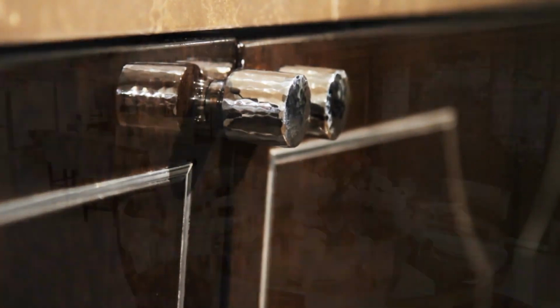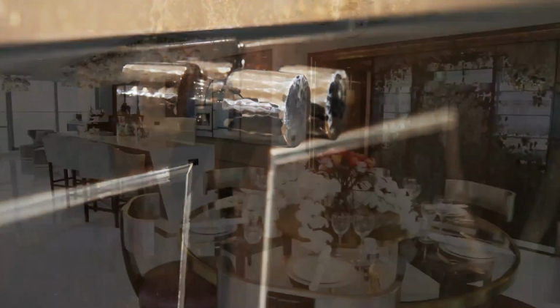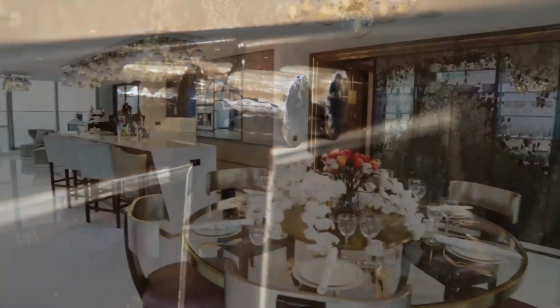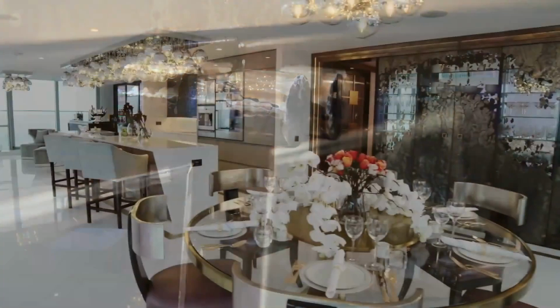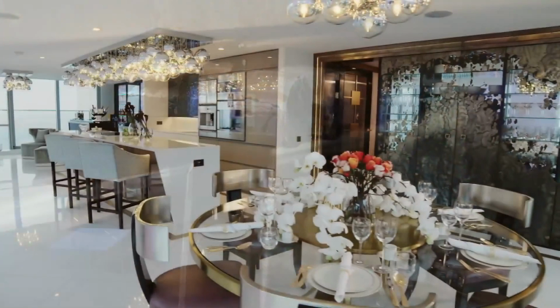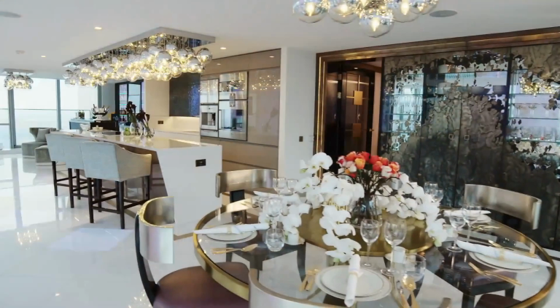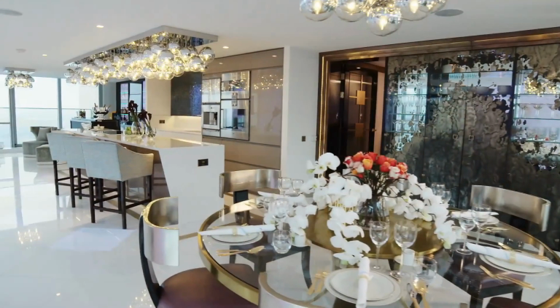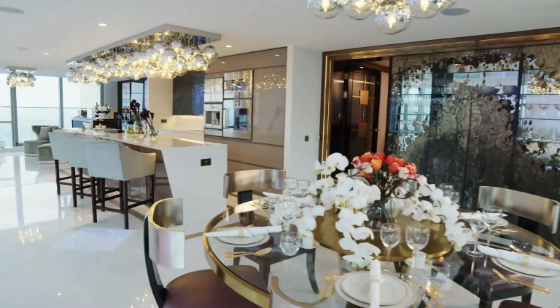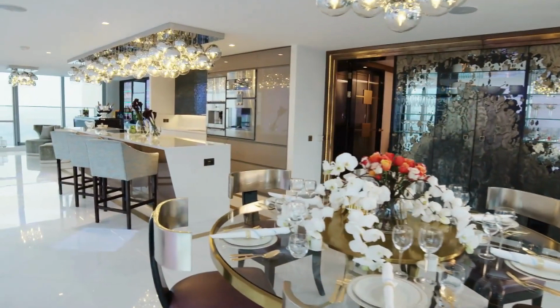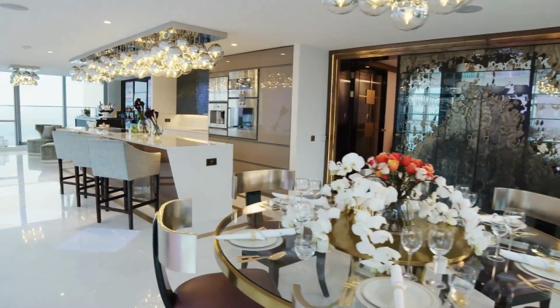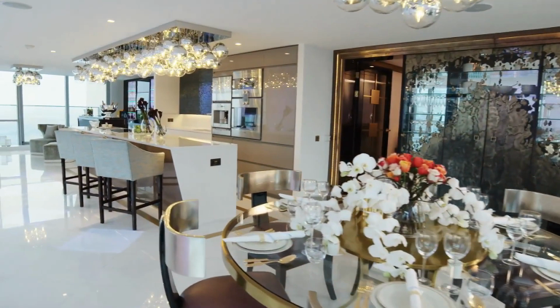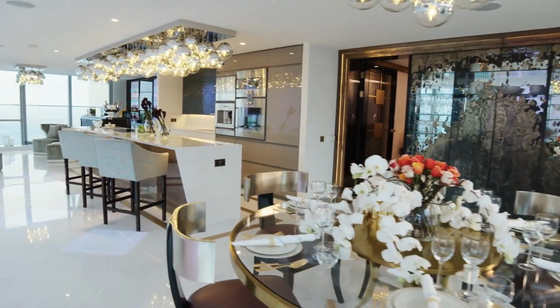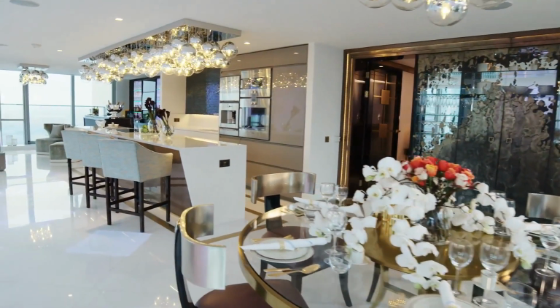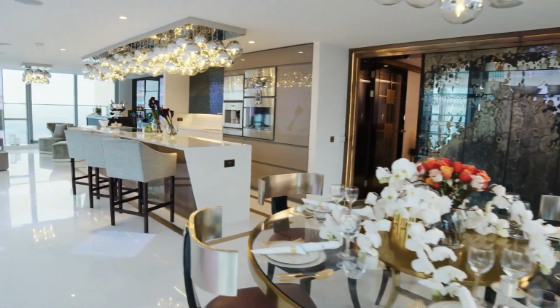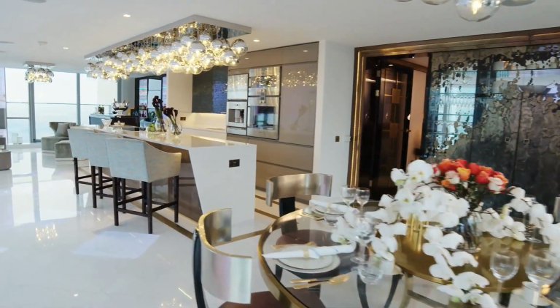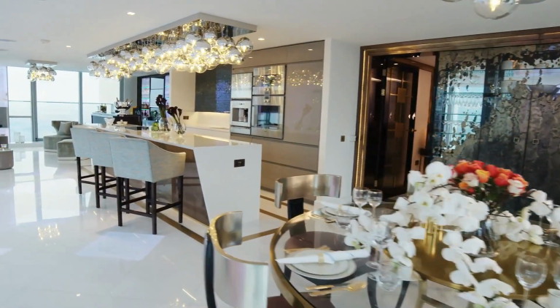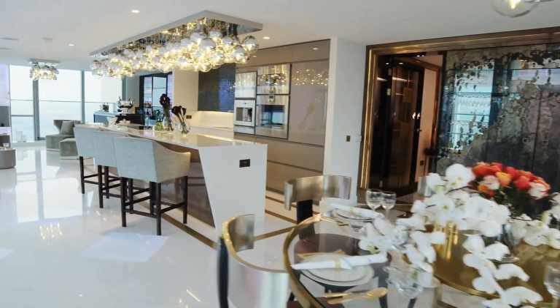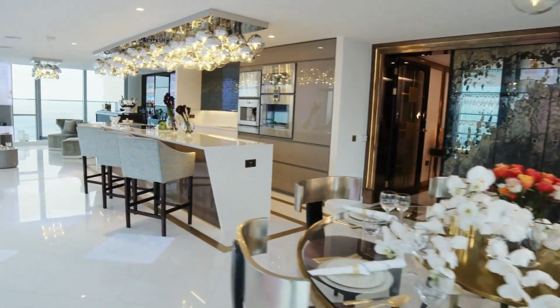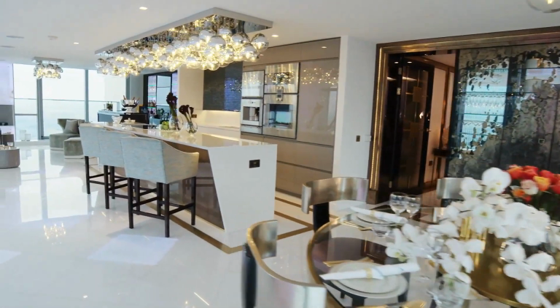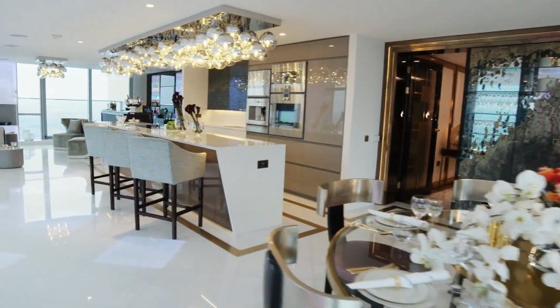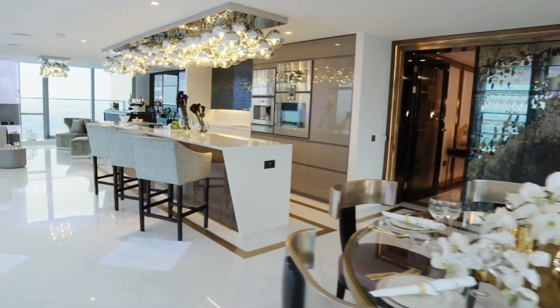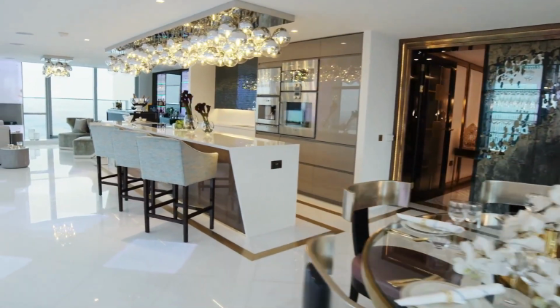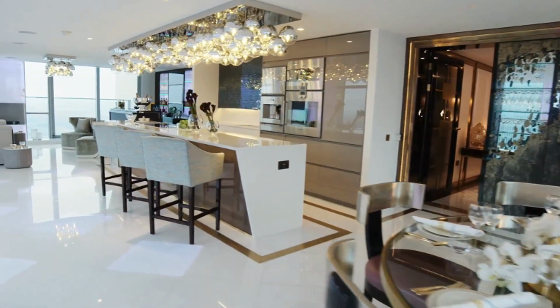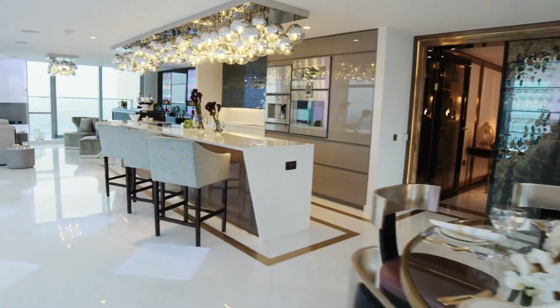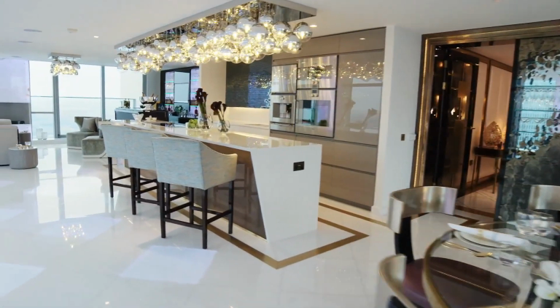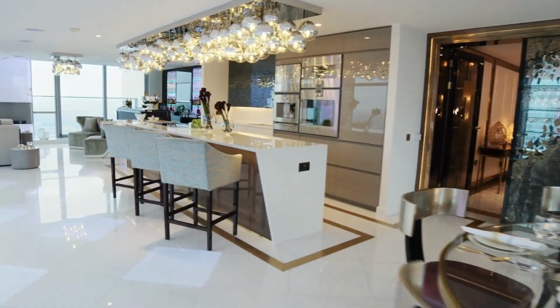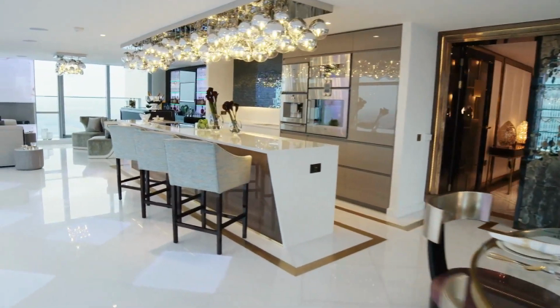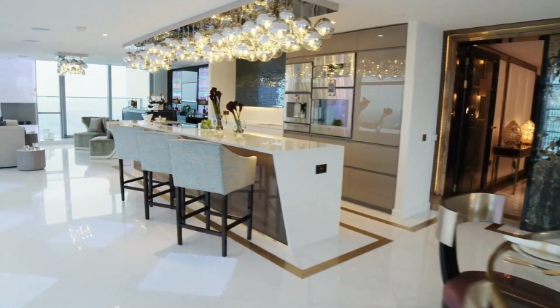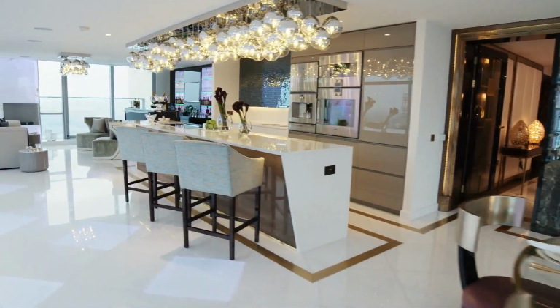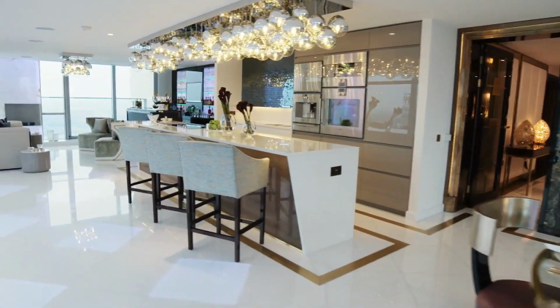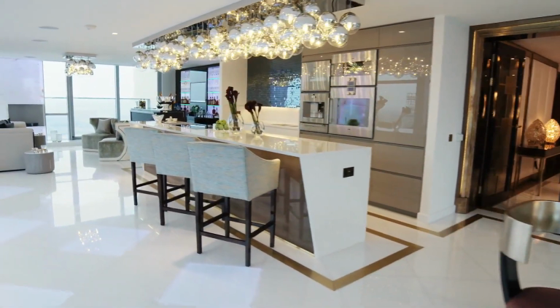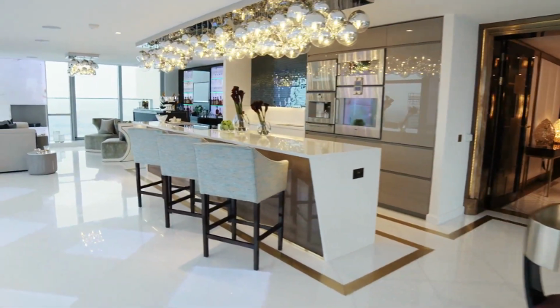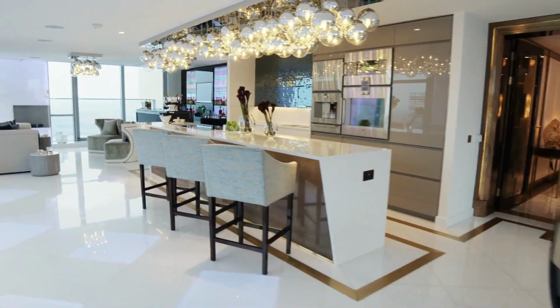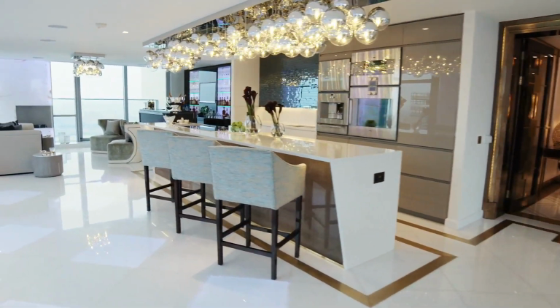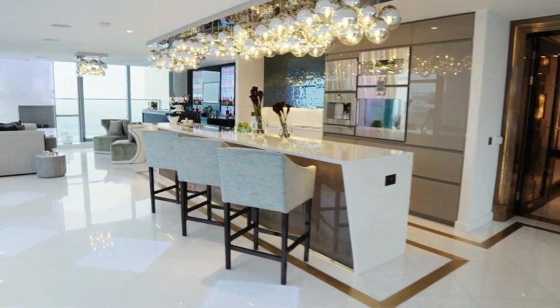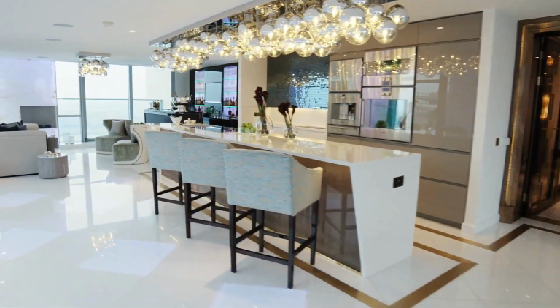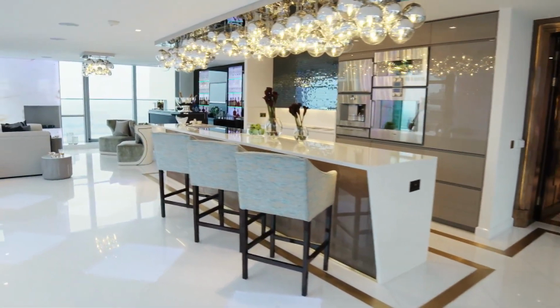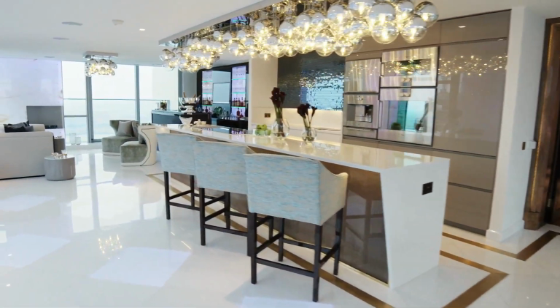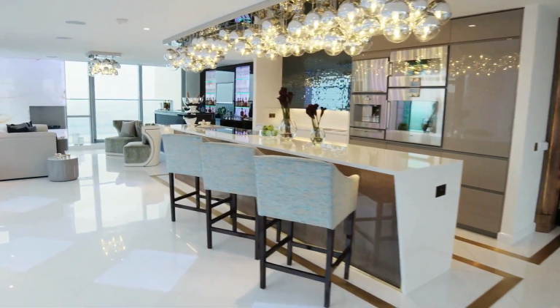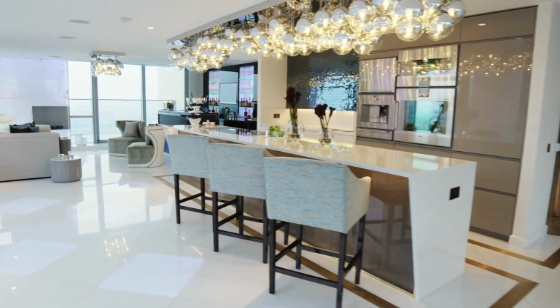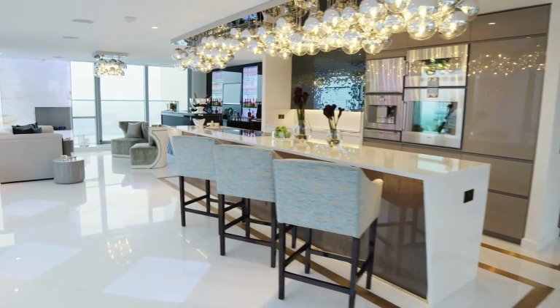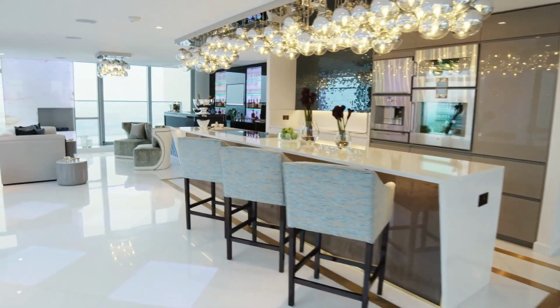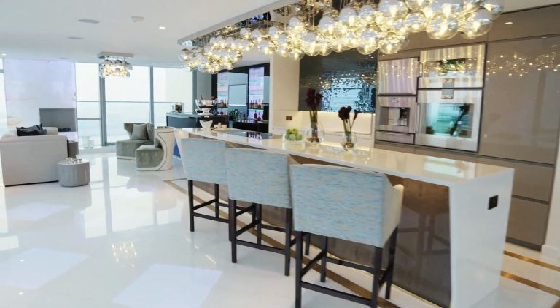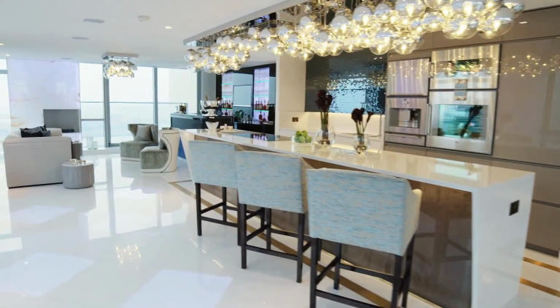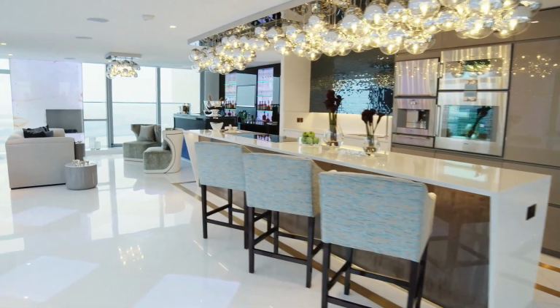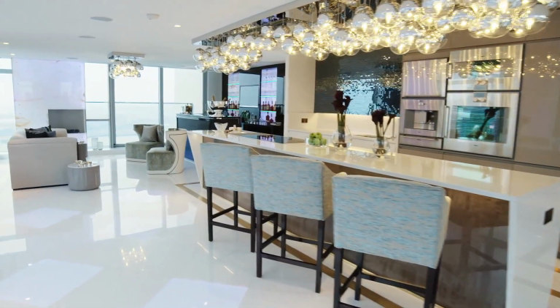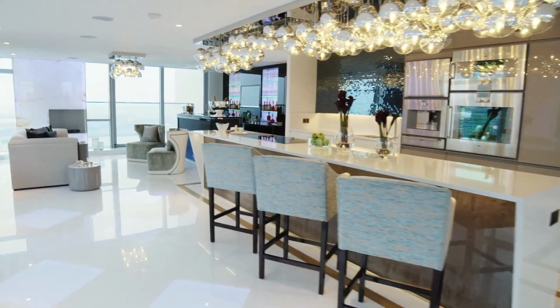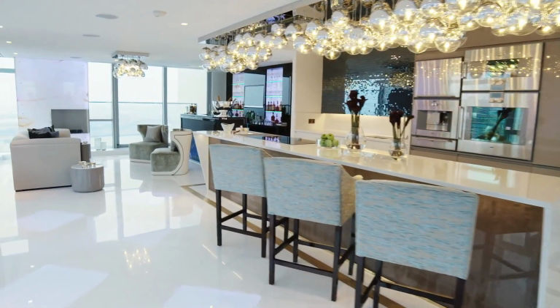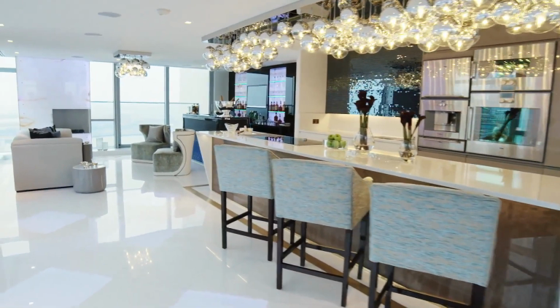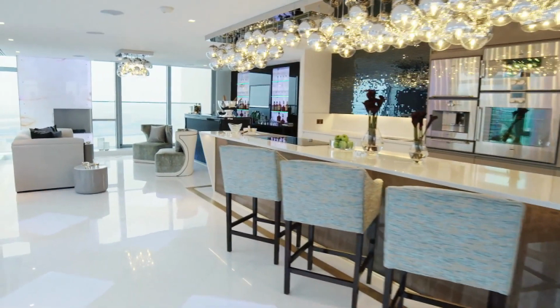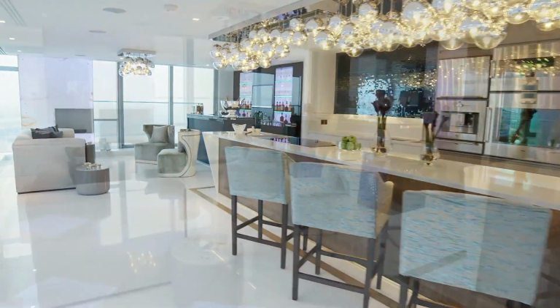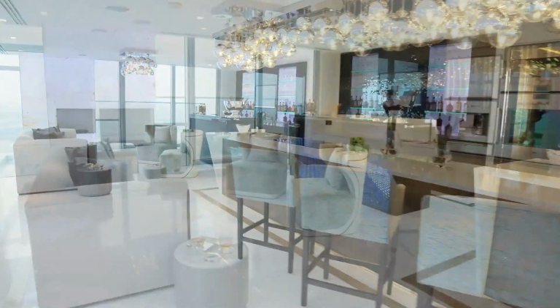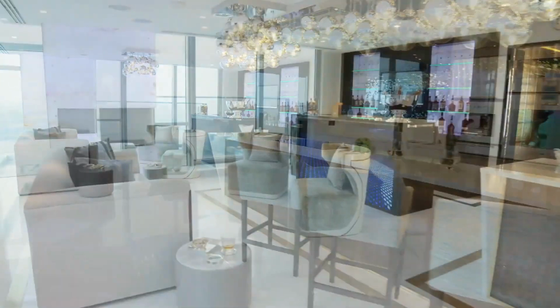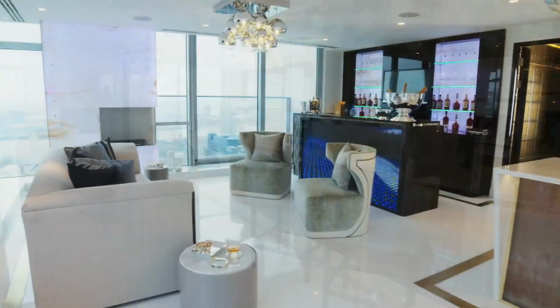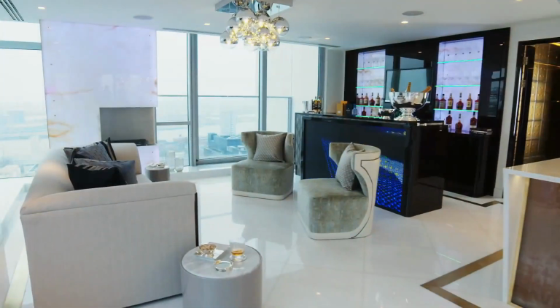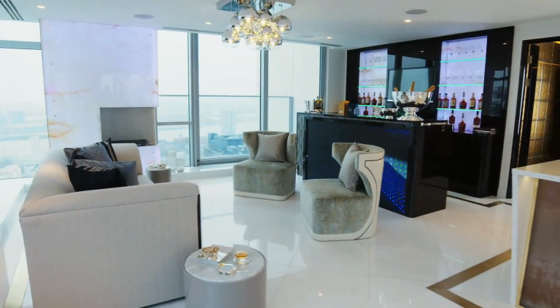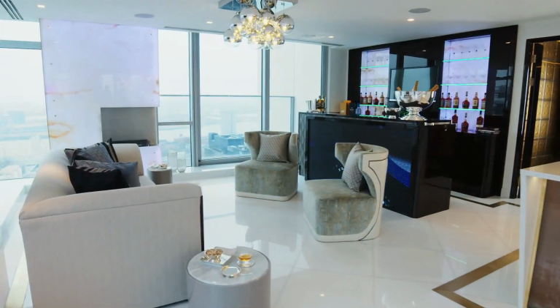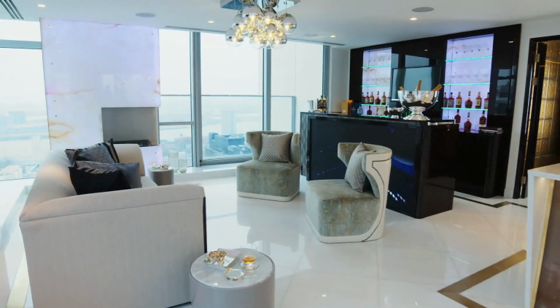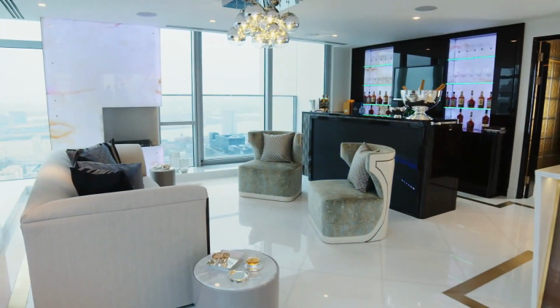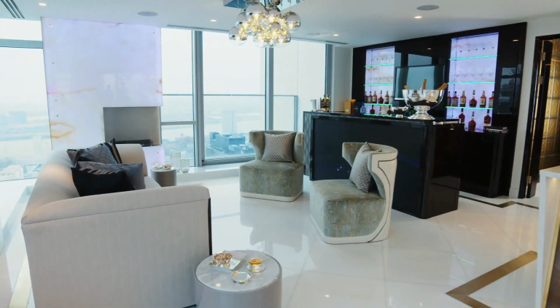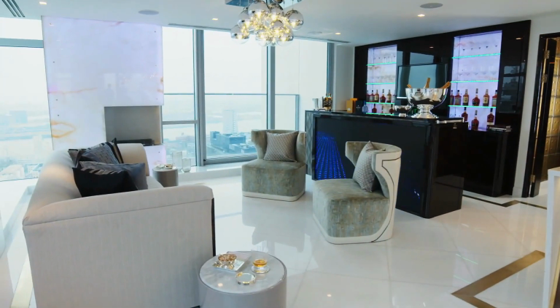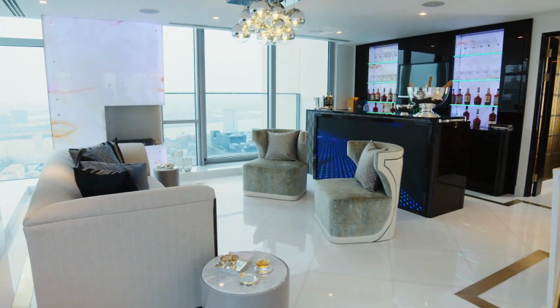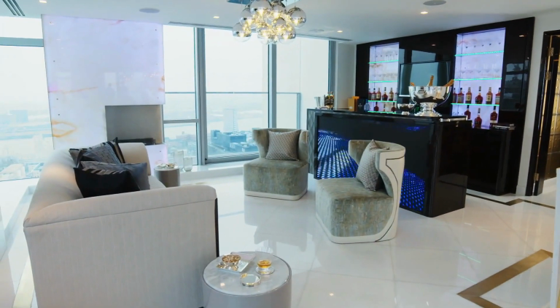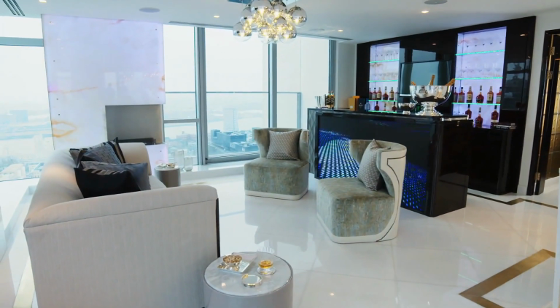The main living area of the apartment has been enlarged and separated into three spaces: the dining room, the kitchen and the bar lounge.